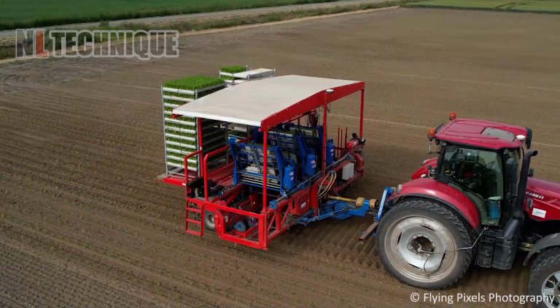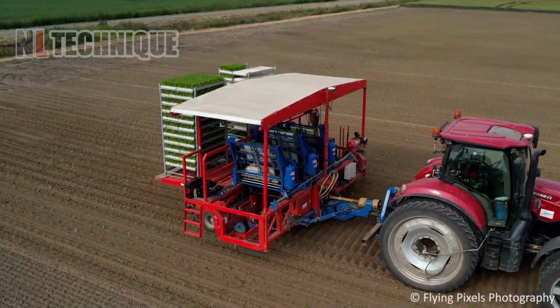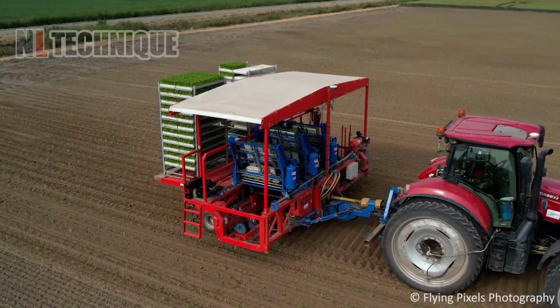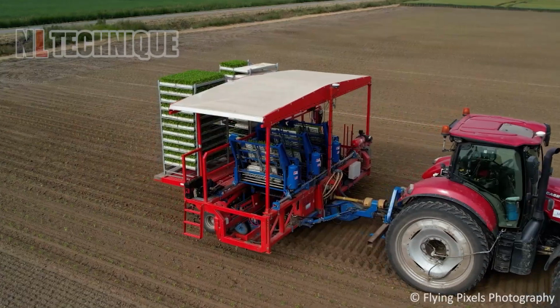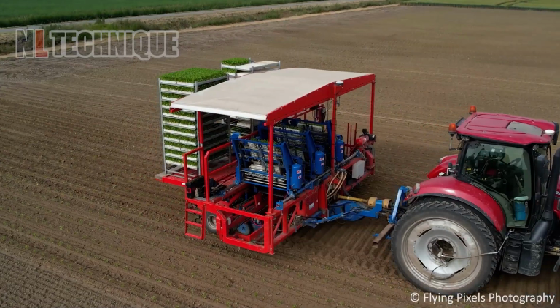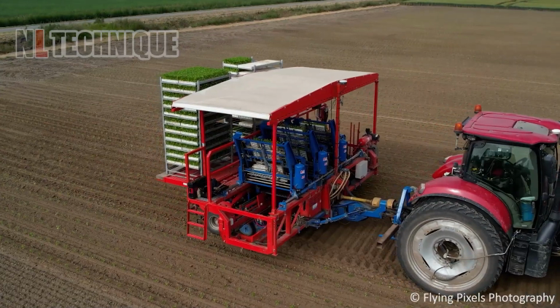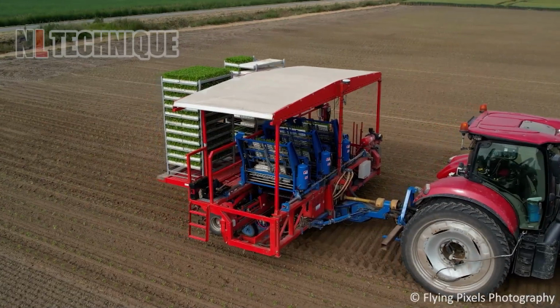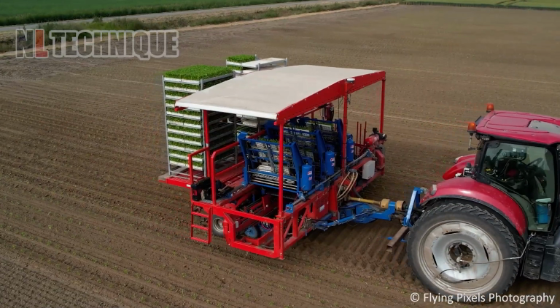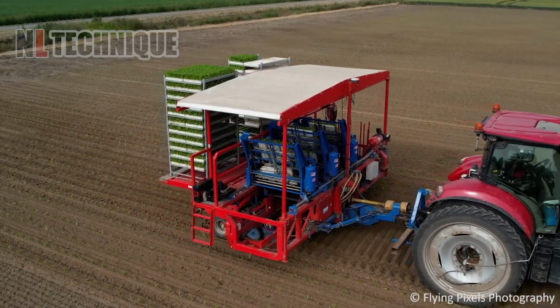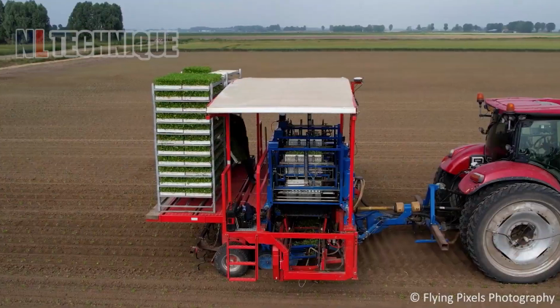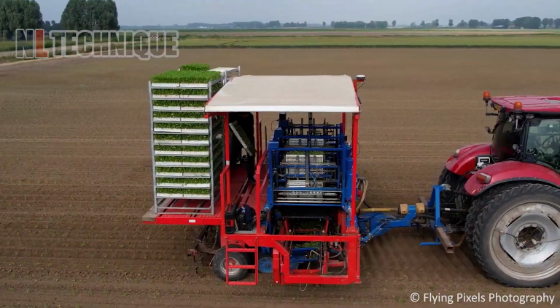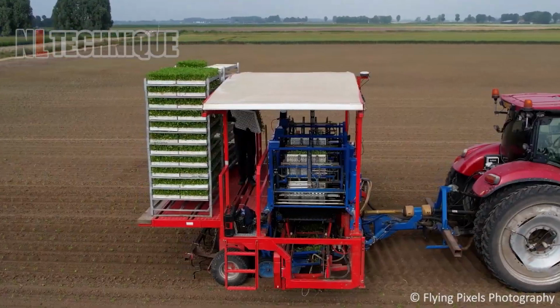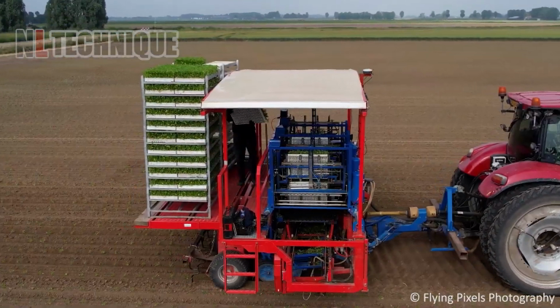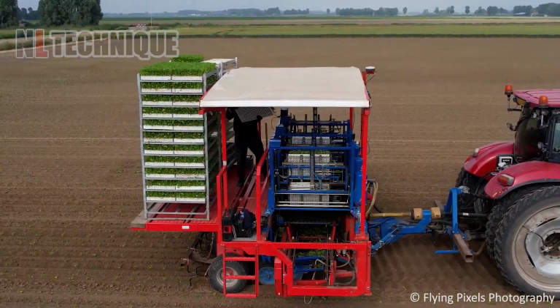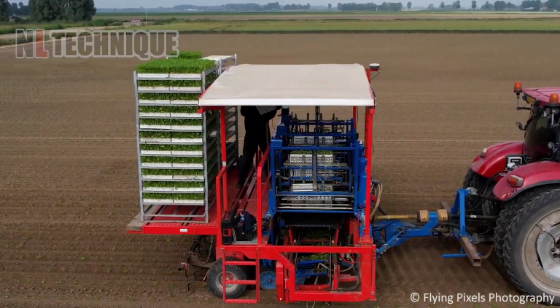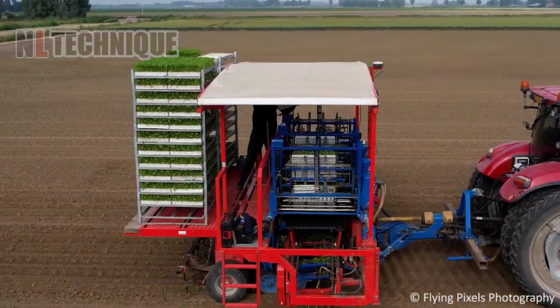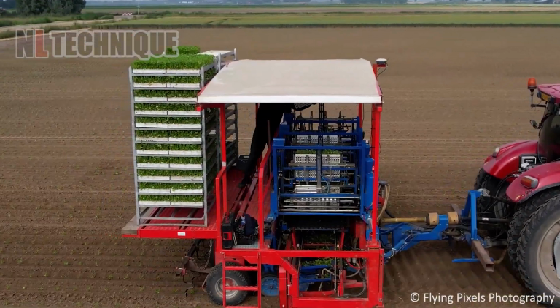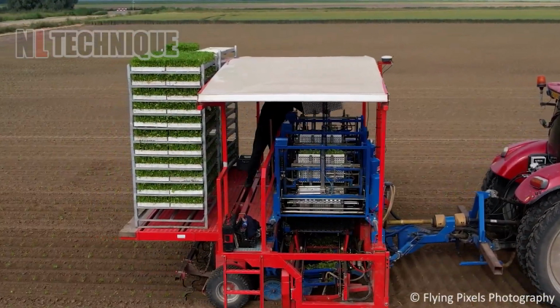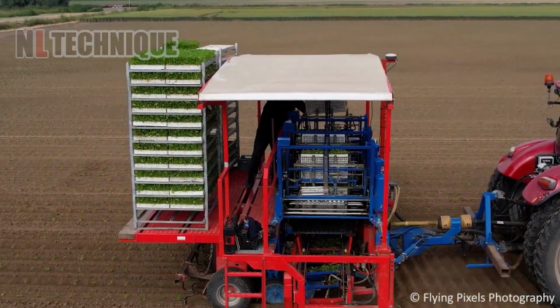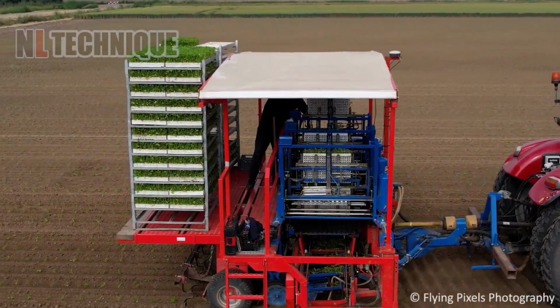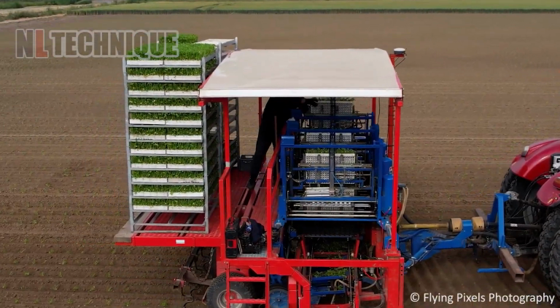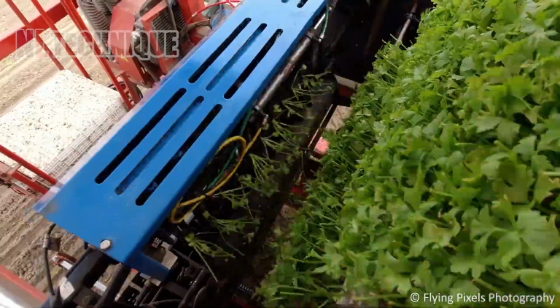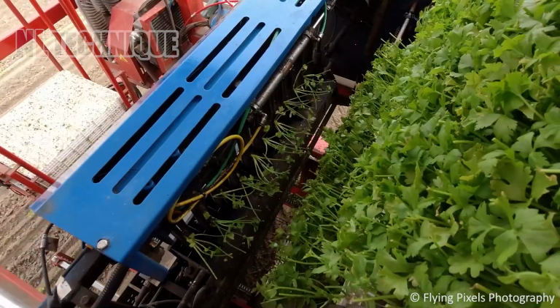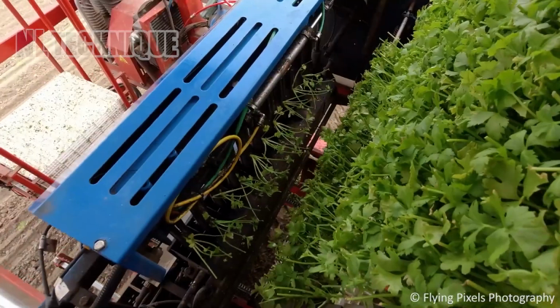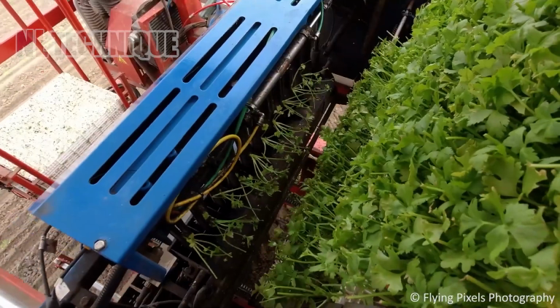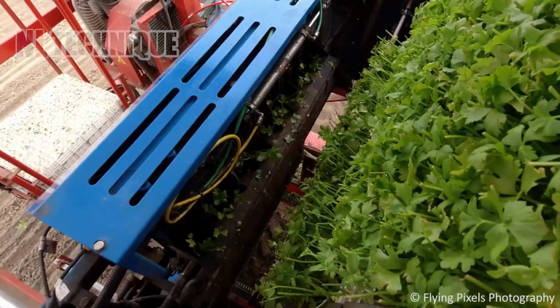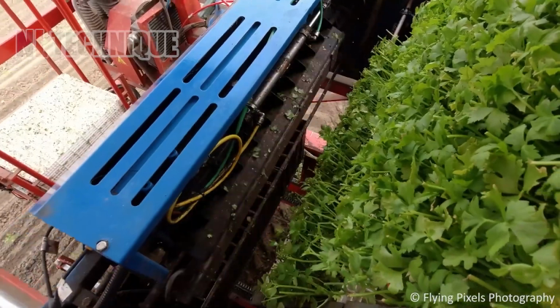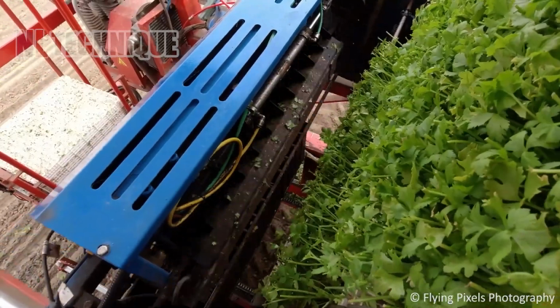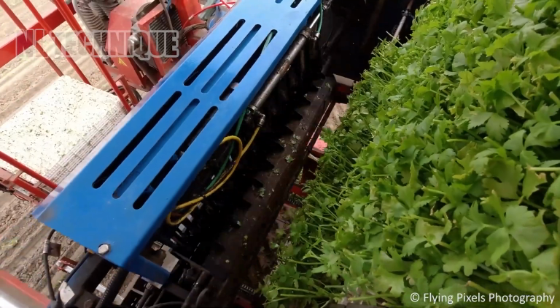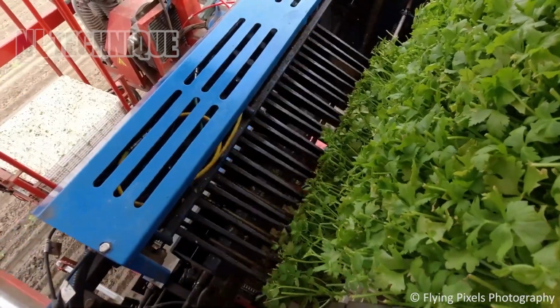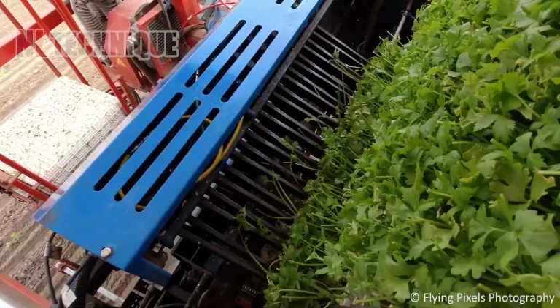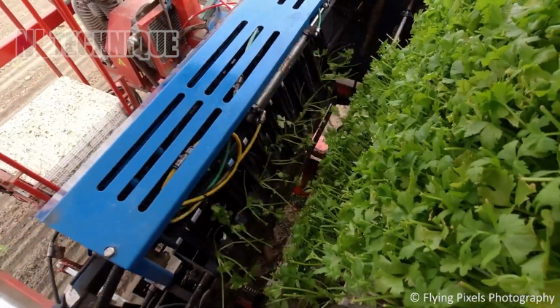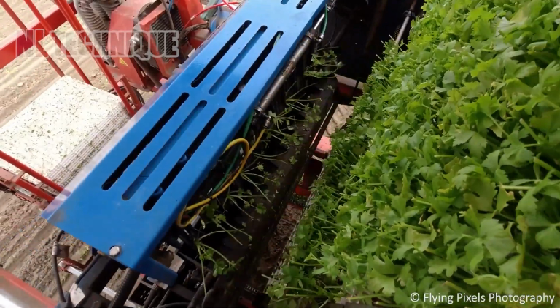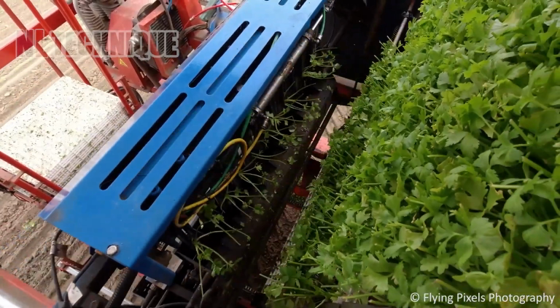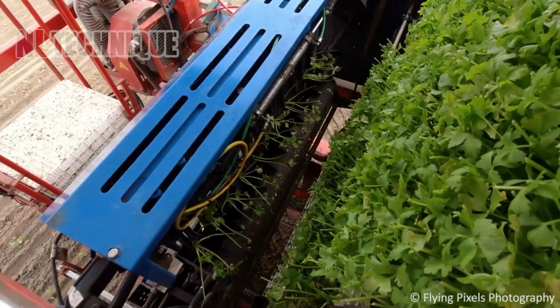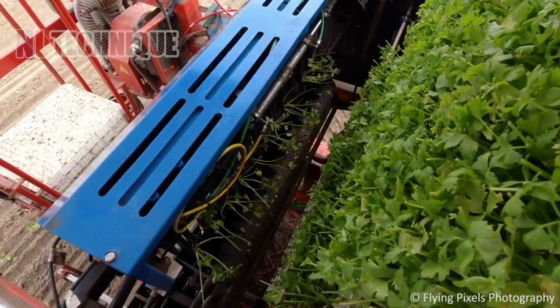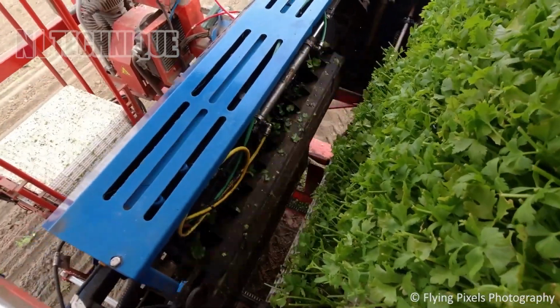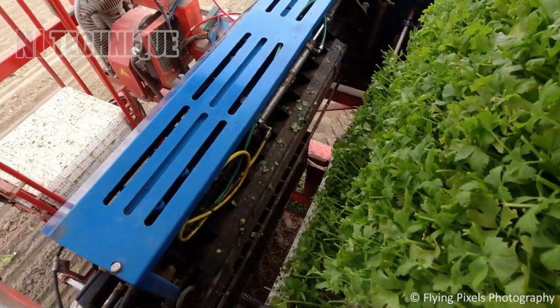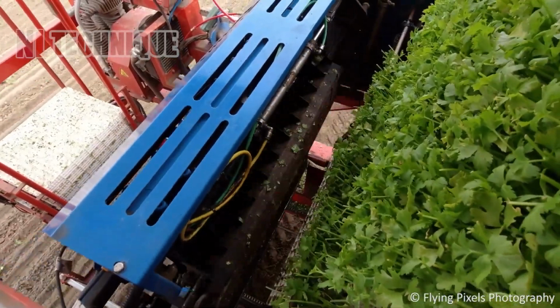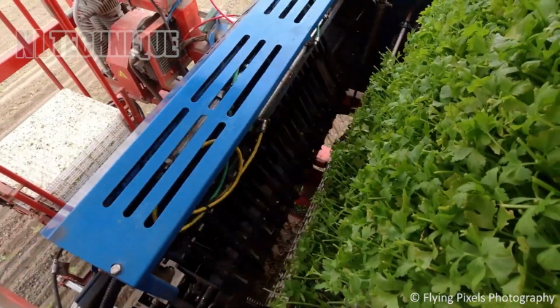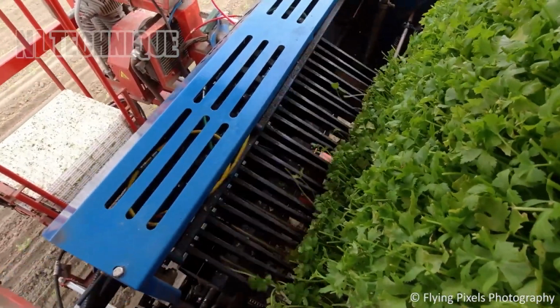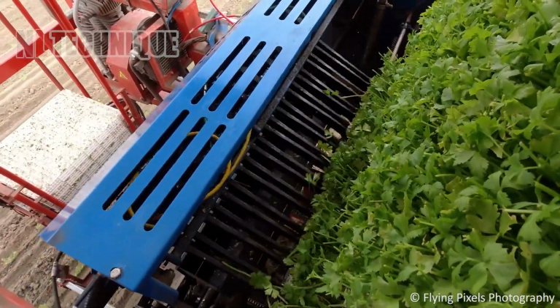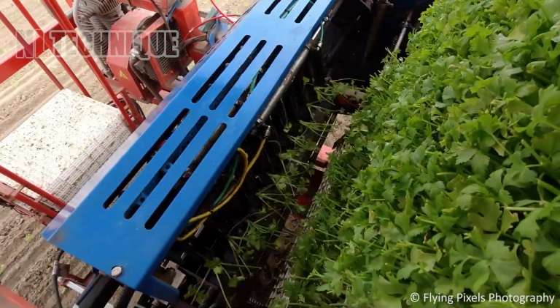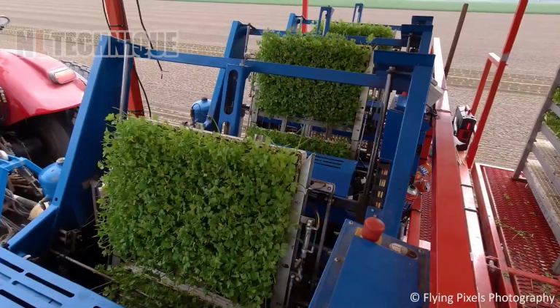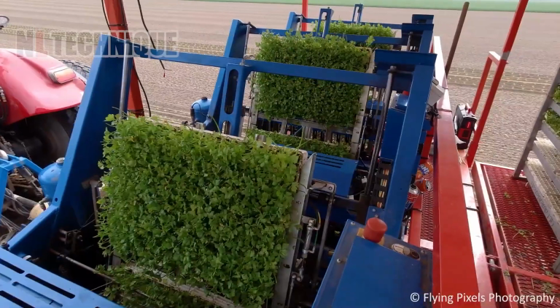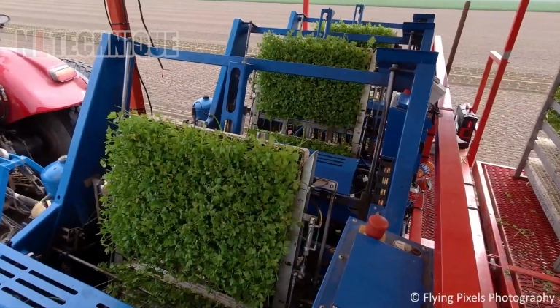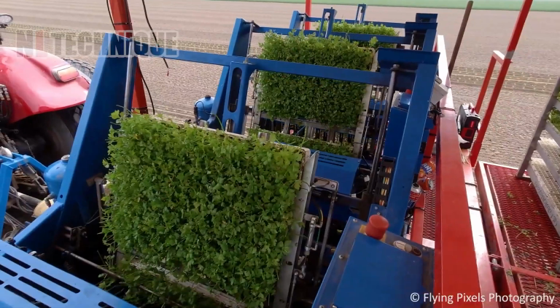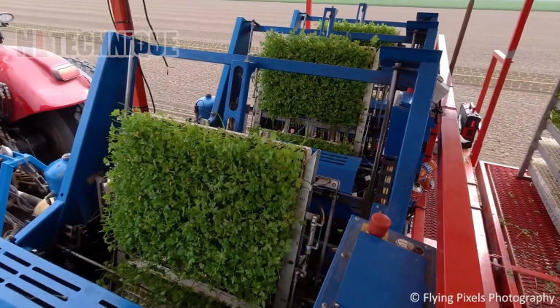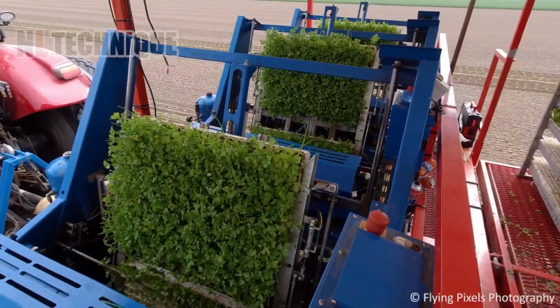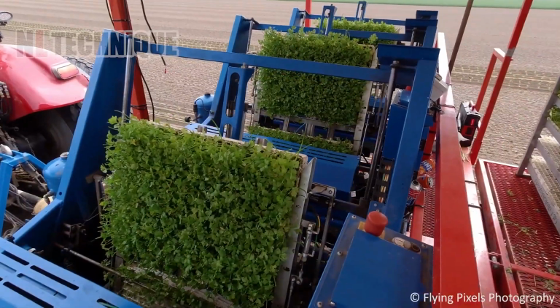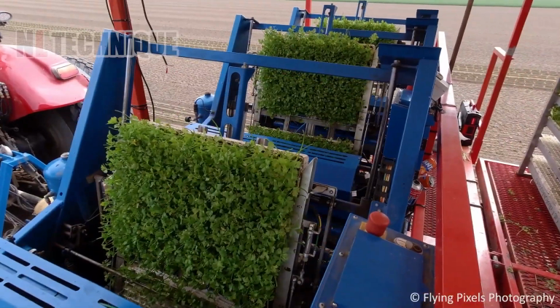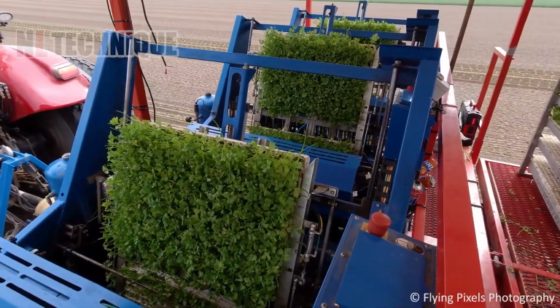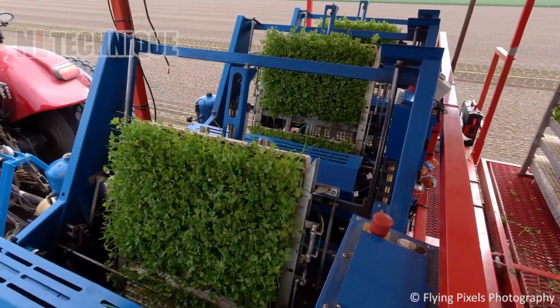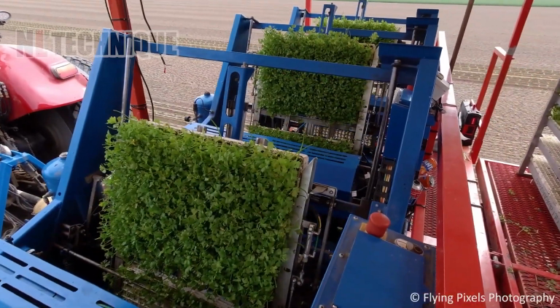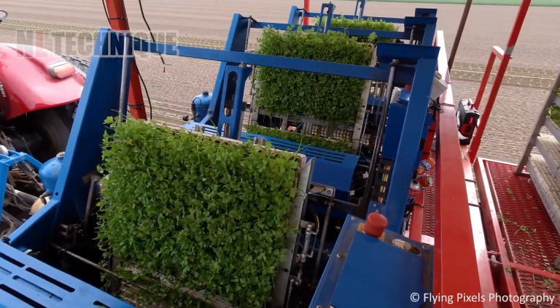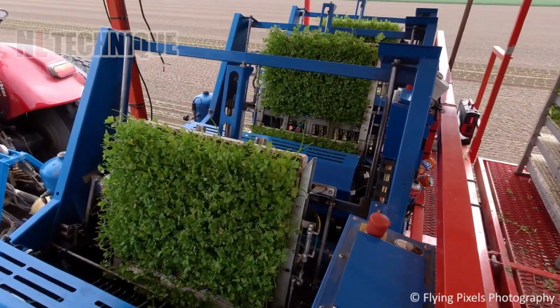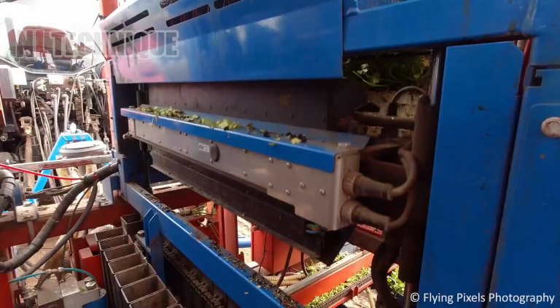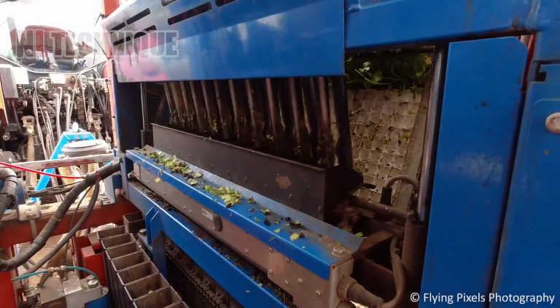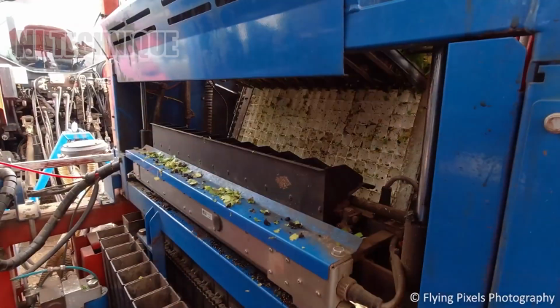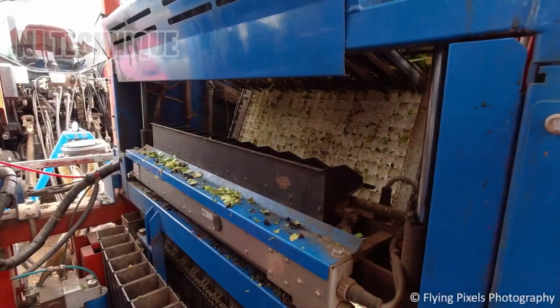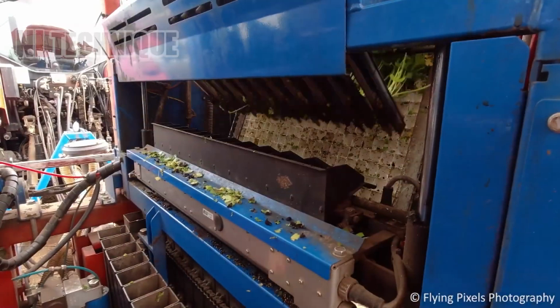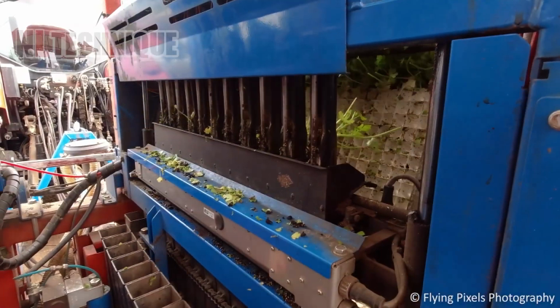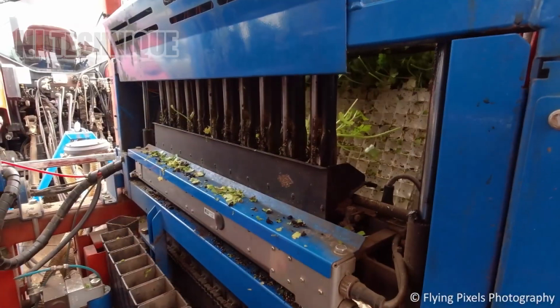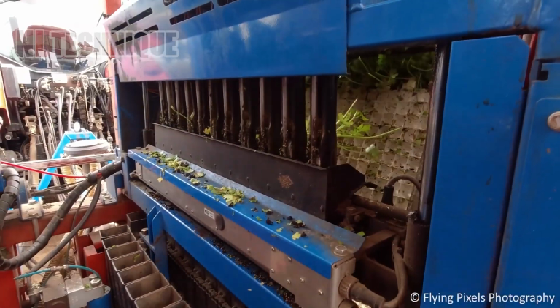Once a labor-intensive task, planting celeriac has been radically revolutionized after this machine was invented.